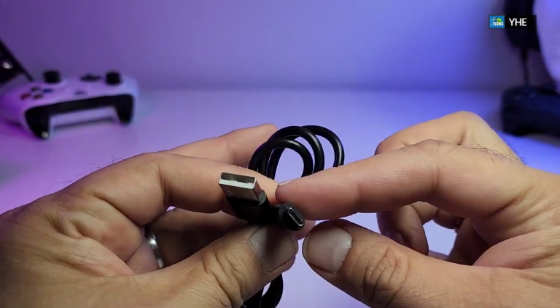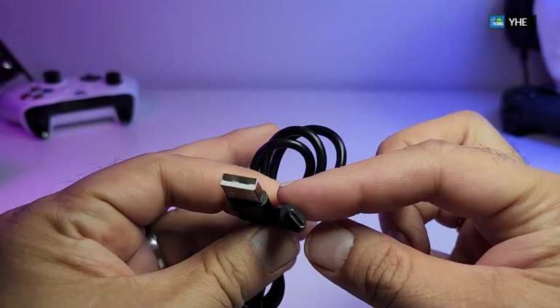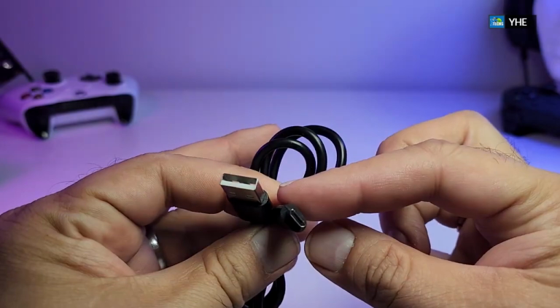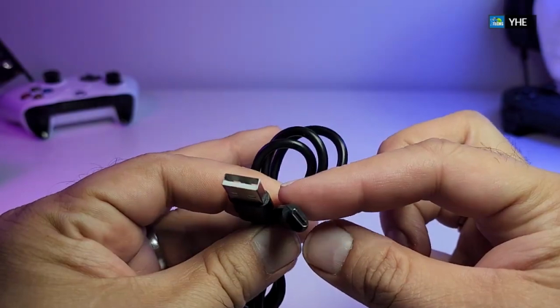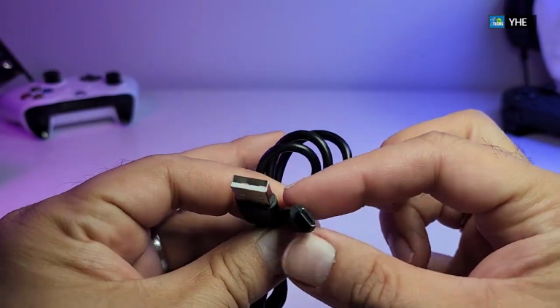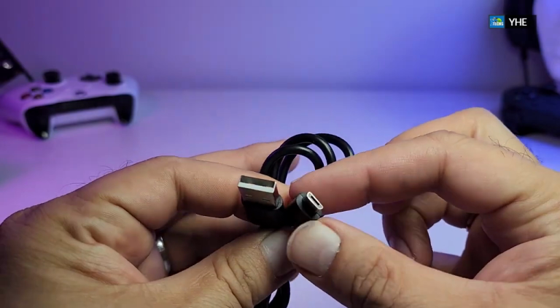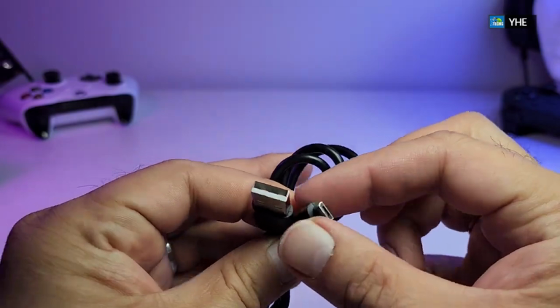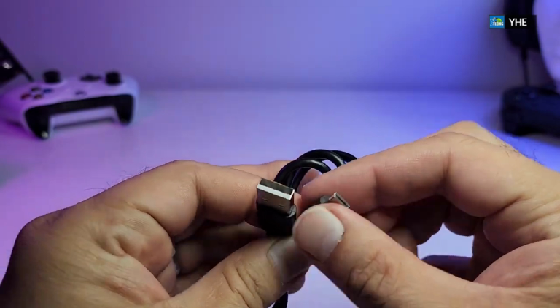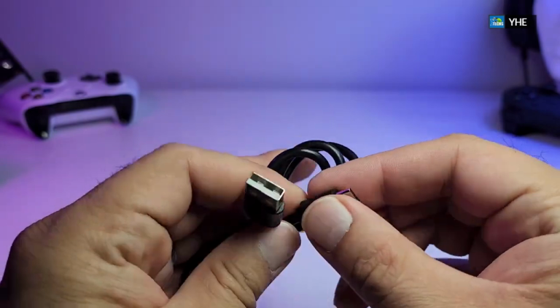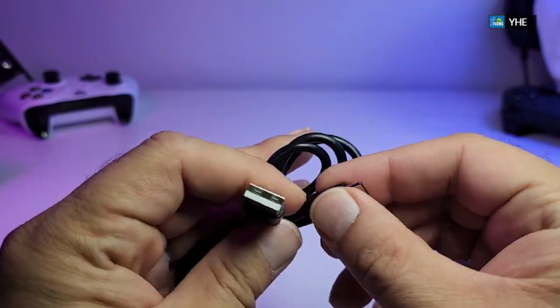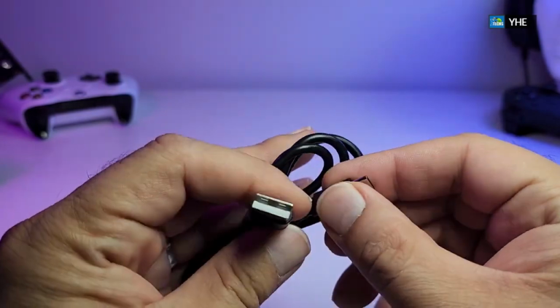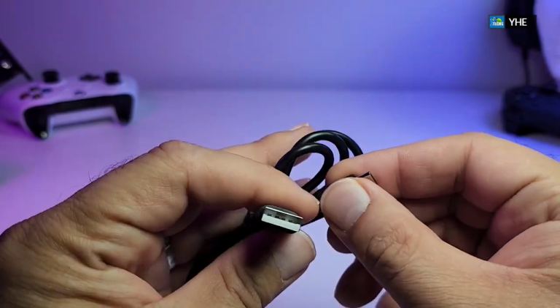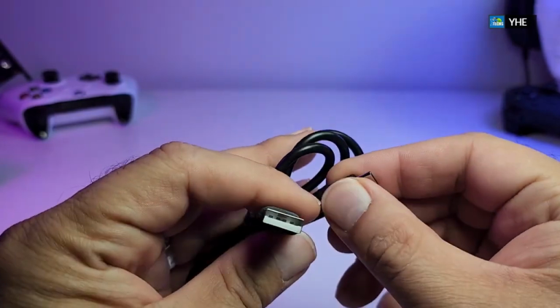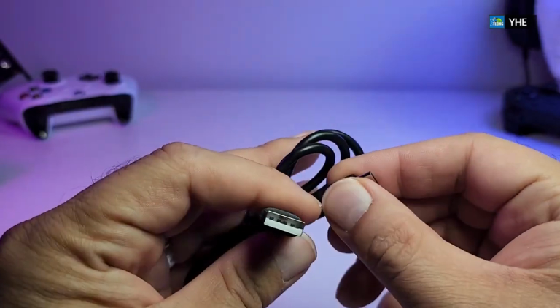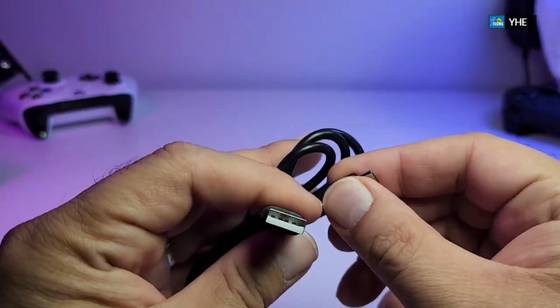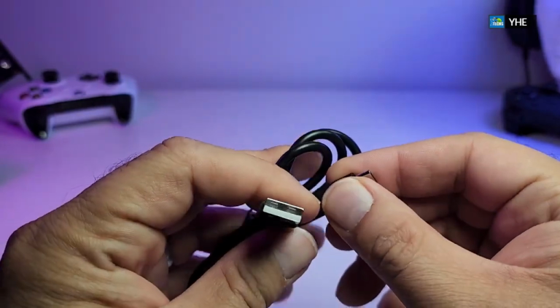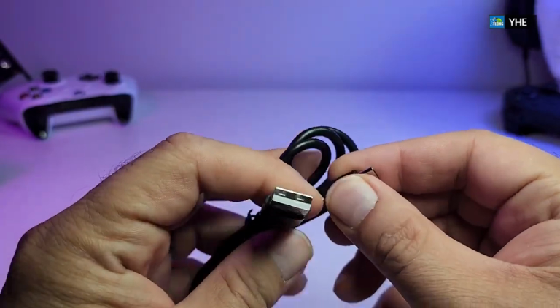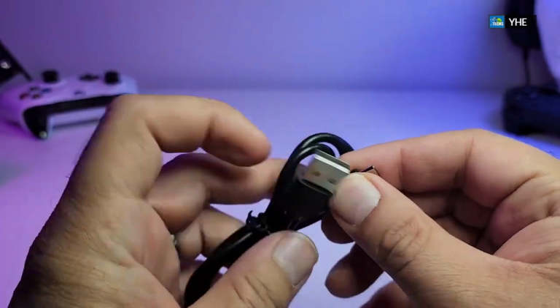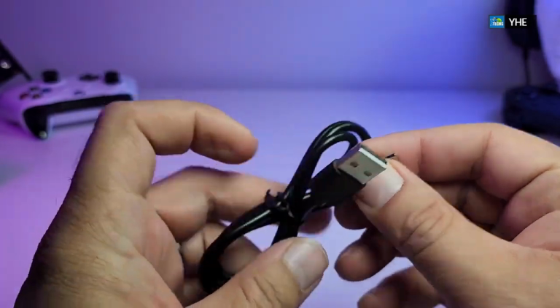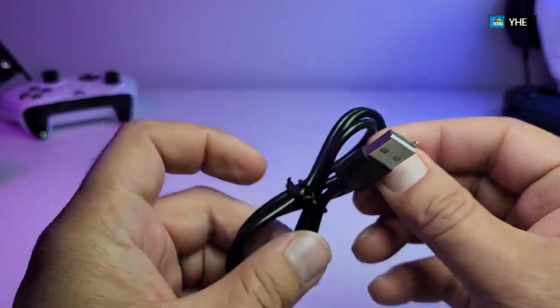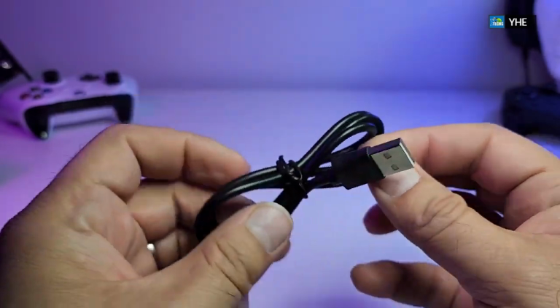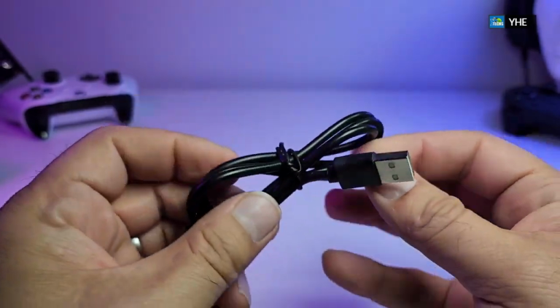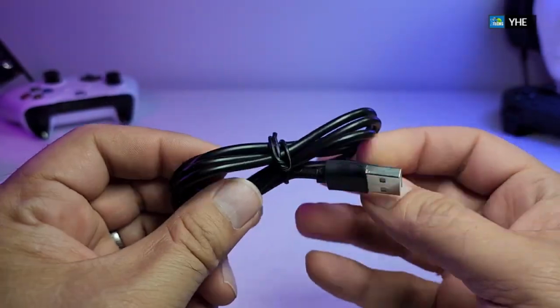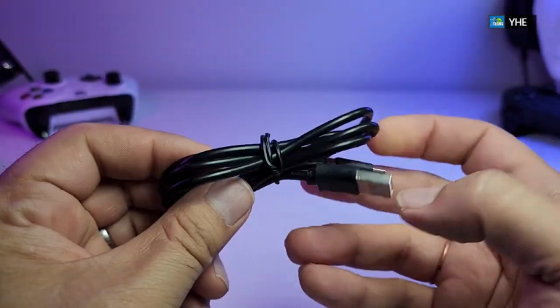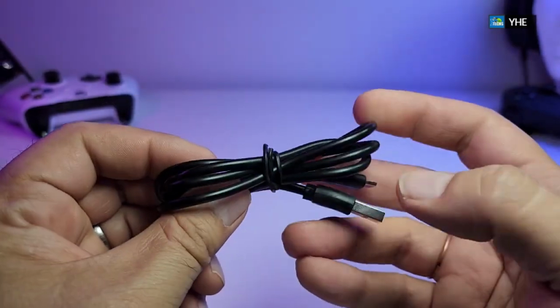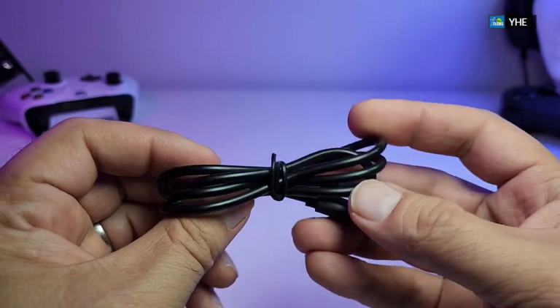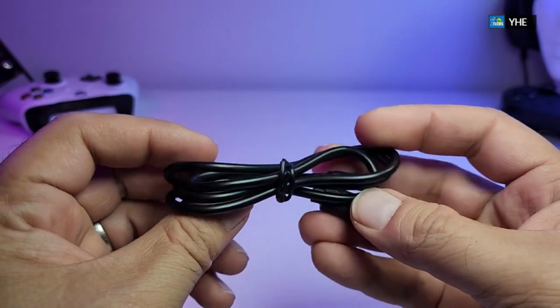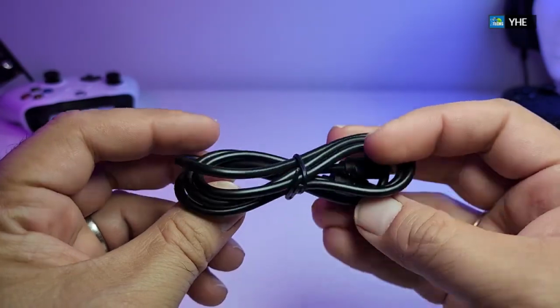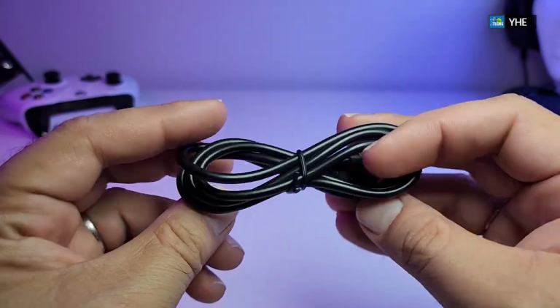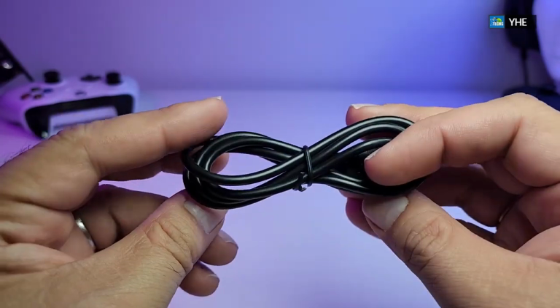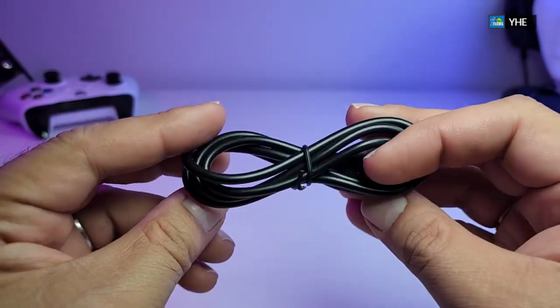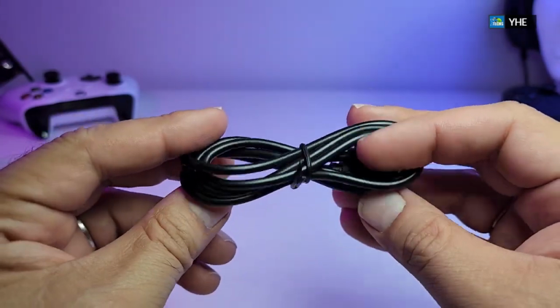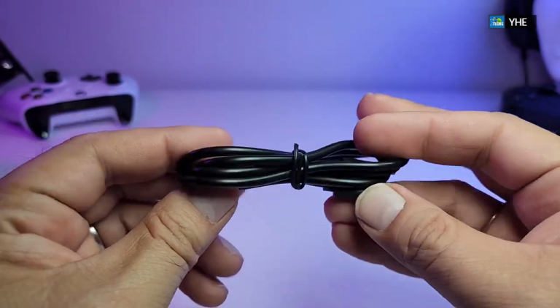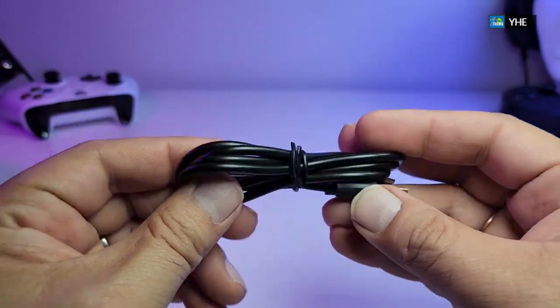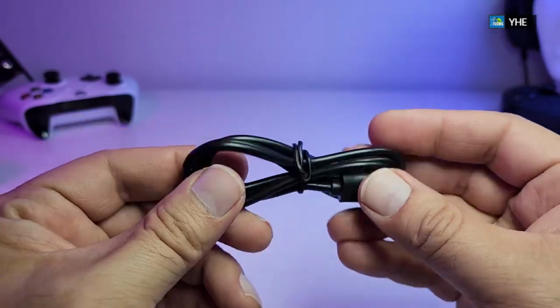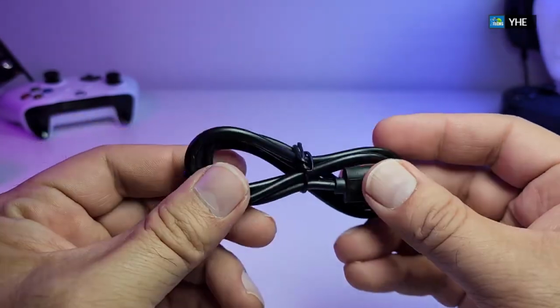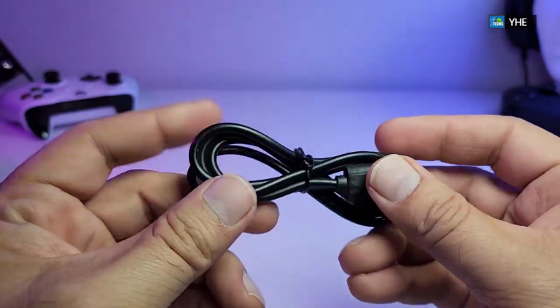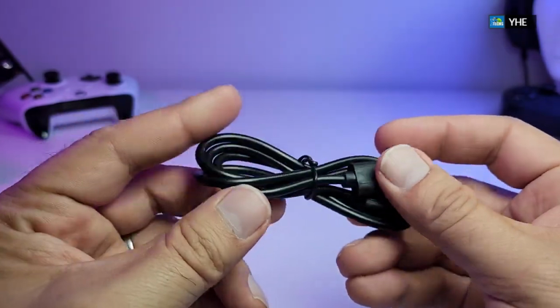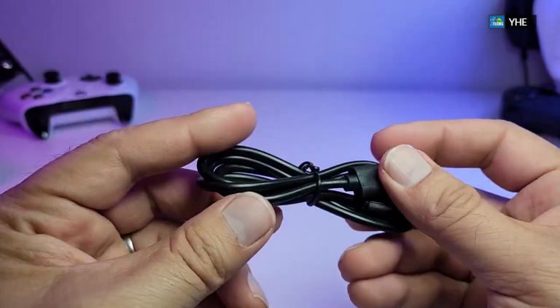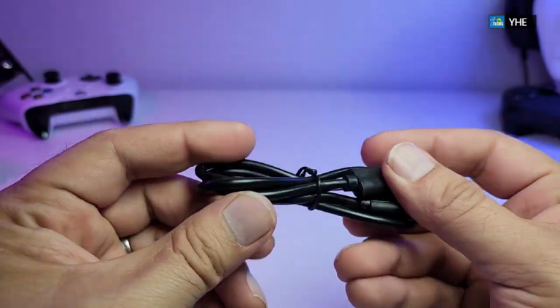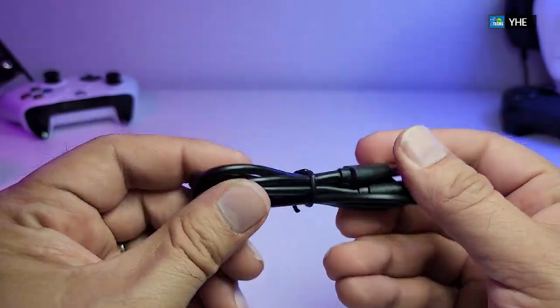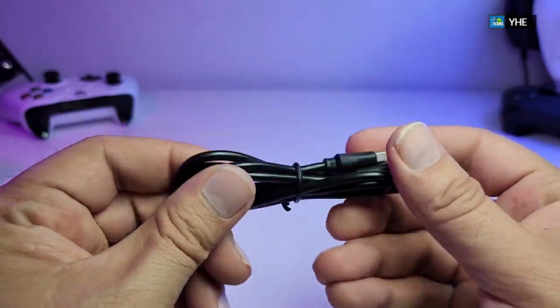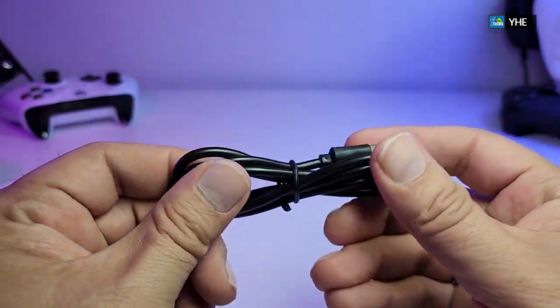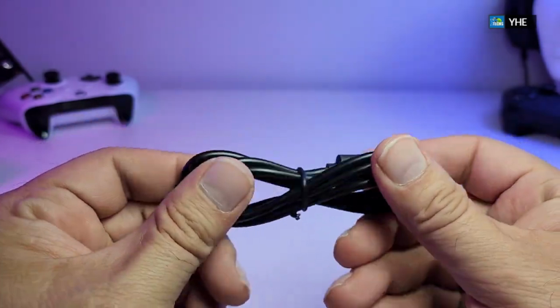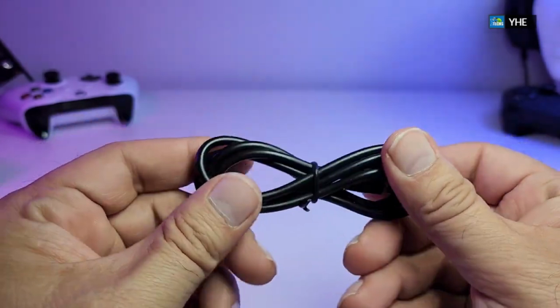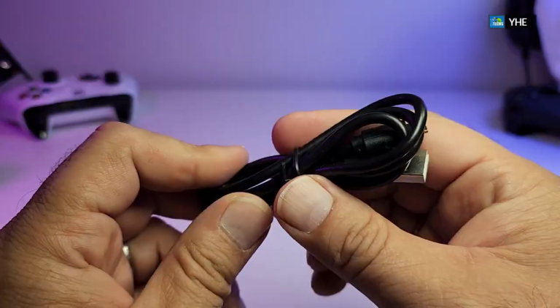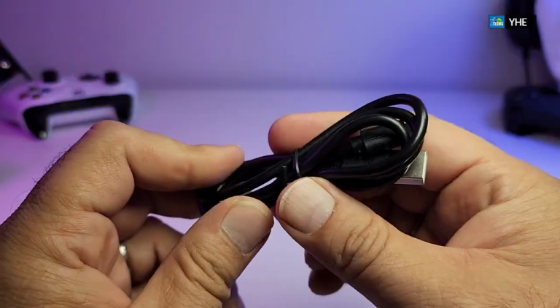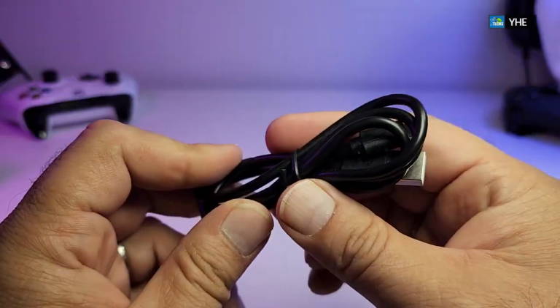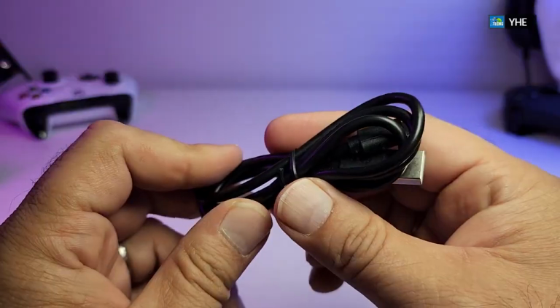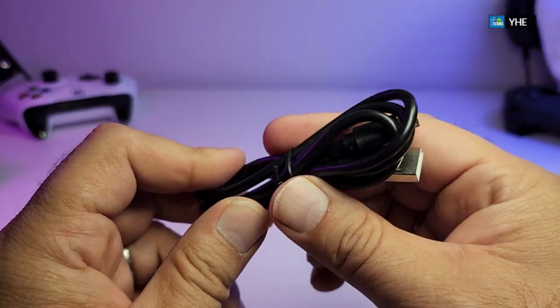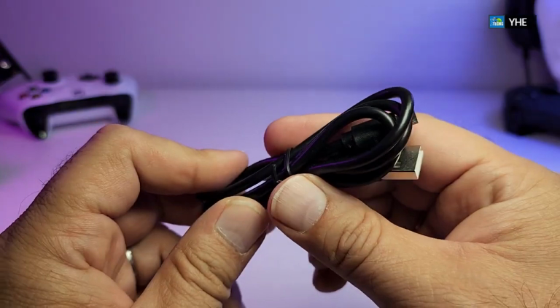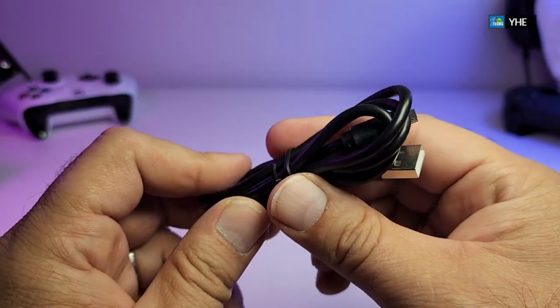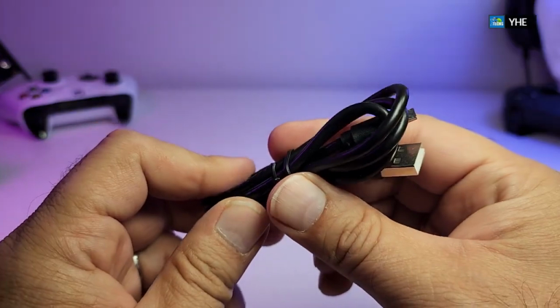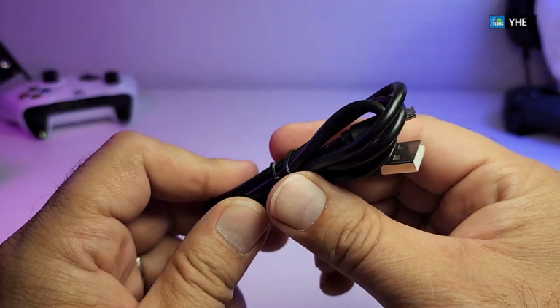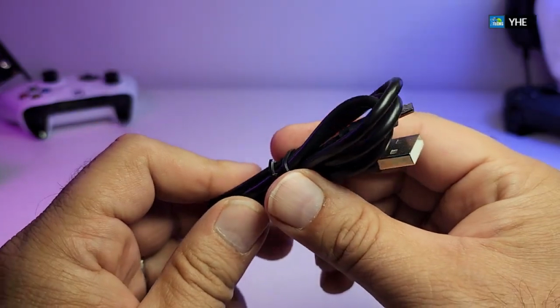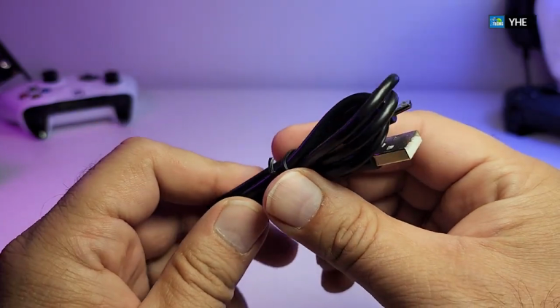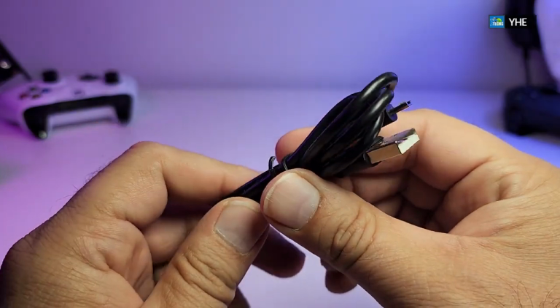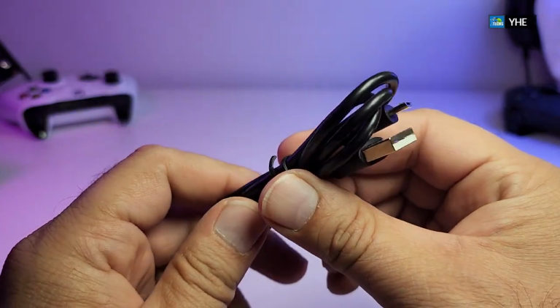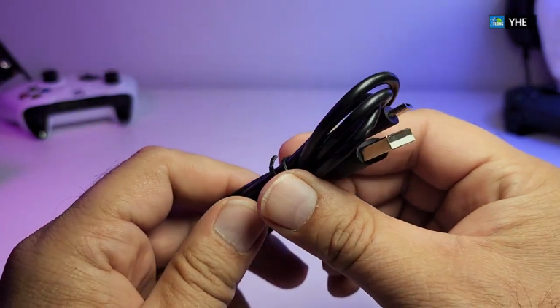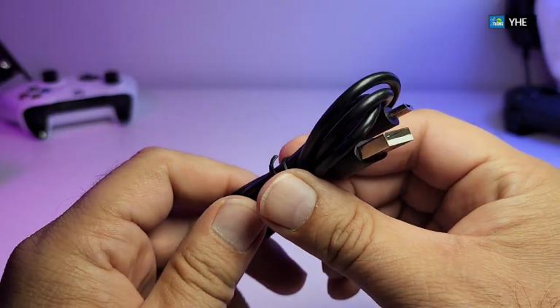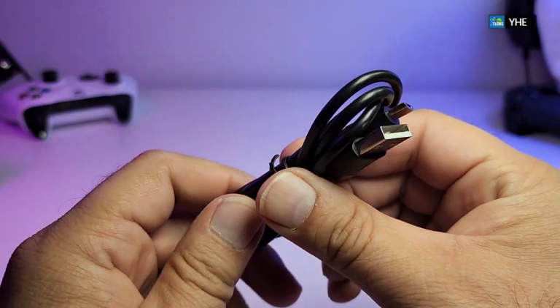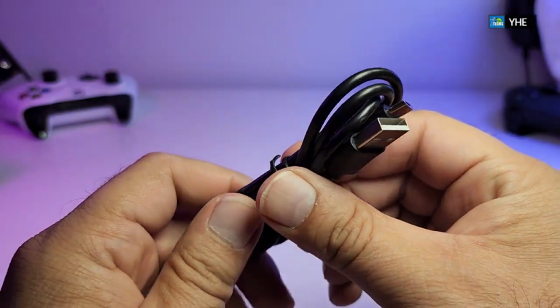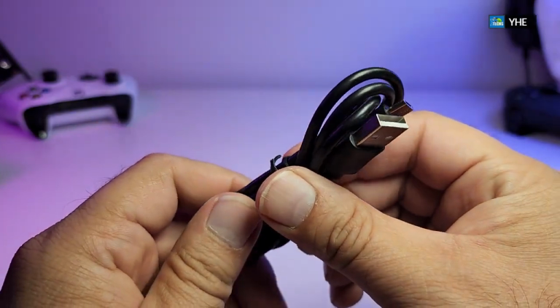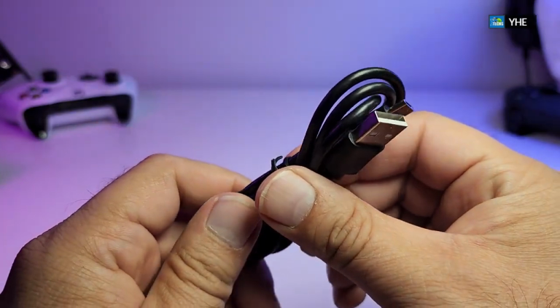It also comes with a little charging cable — this is a micro USB to regular USB so you can charge it. And it is a little bit long; this is not a short wire.